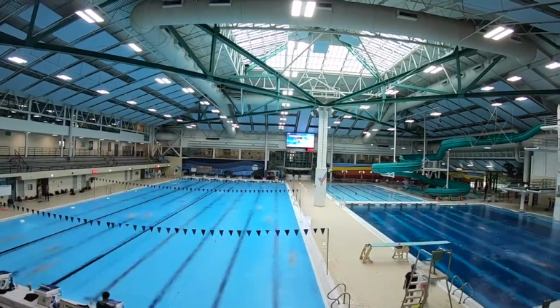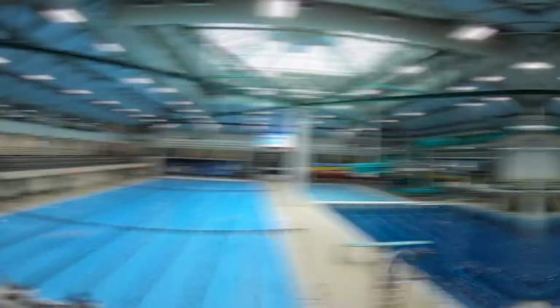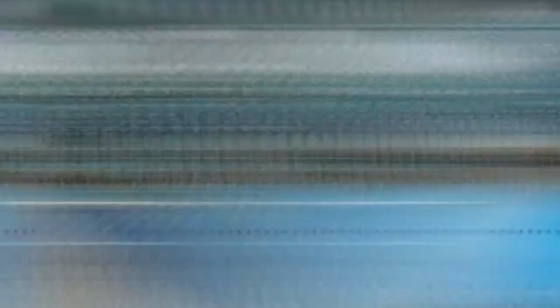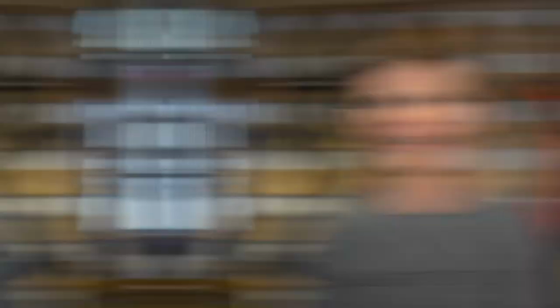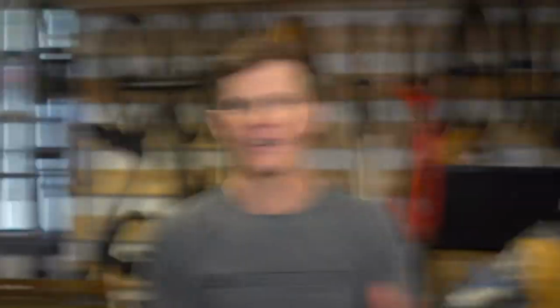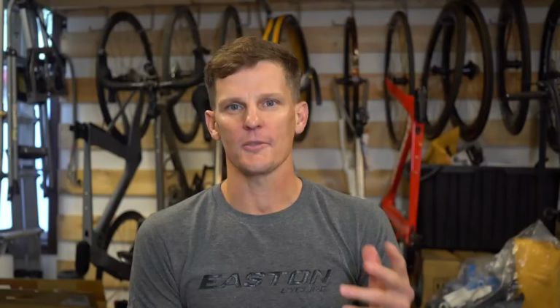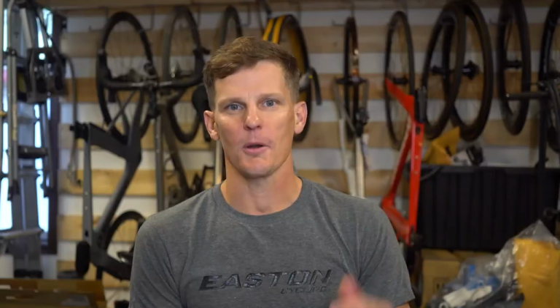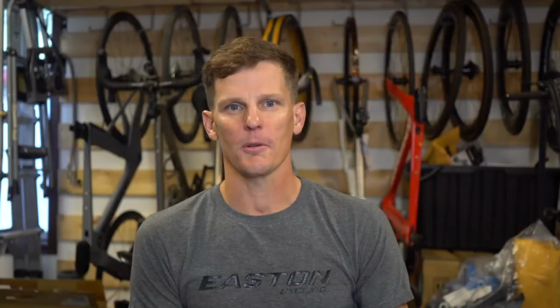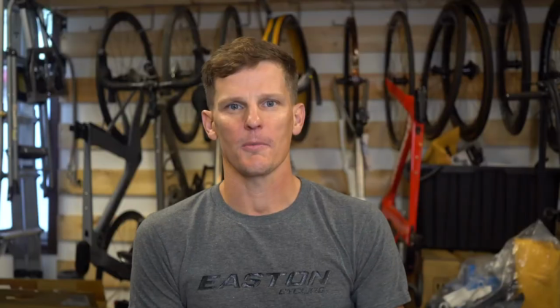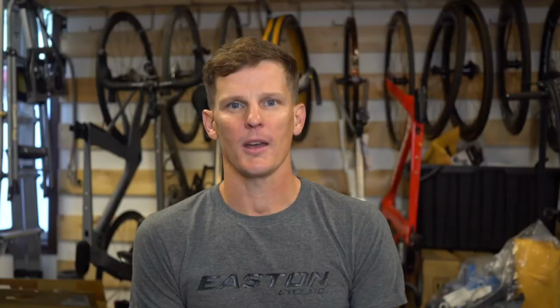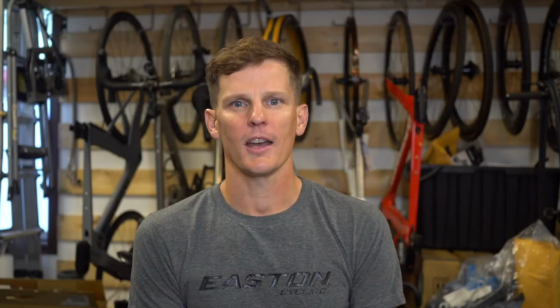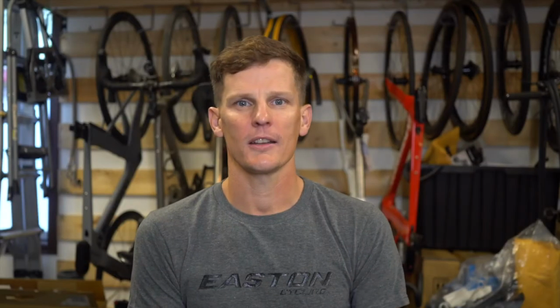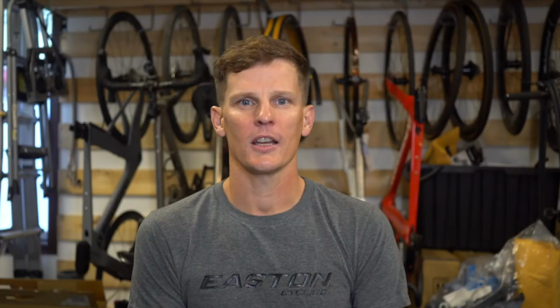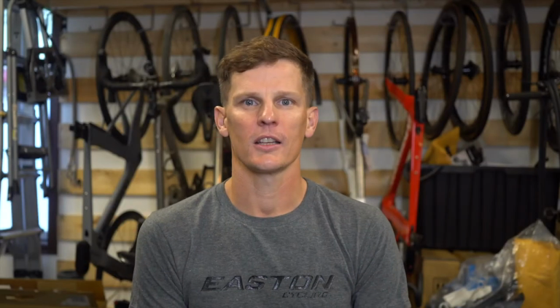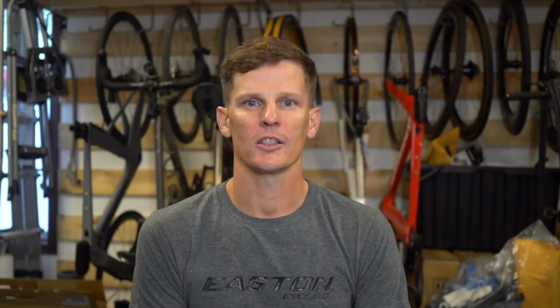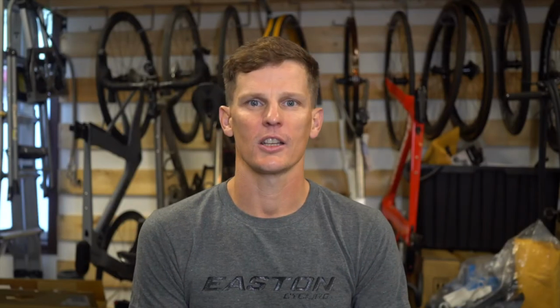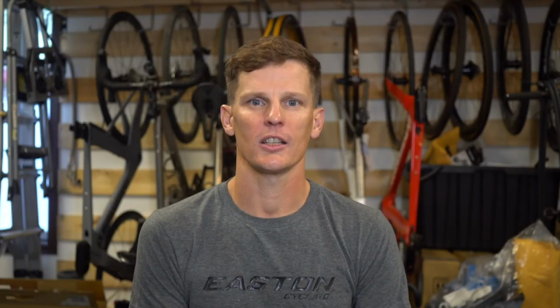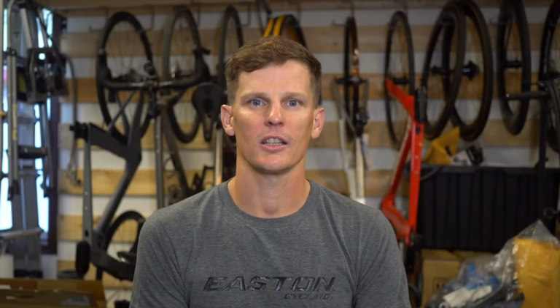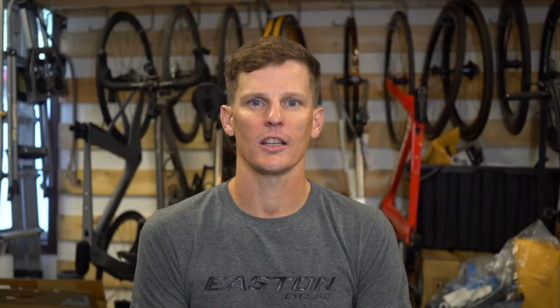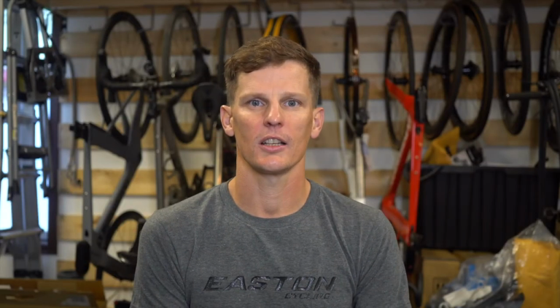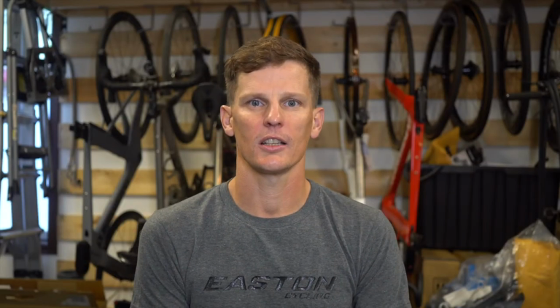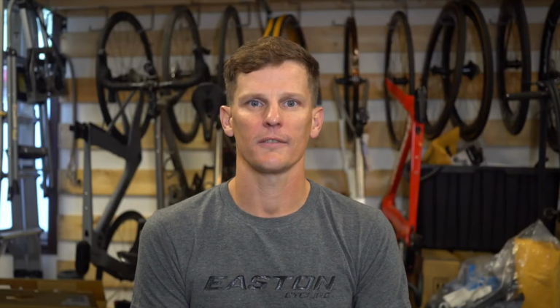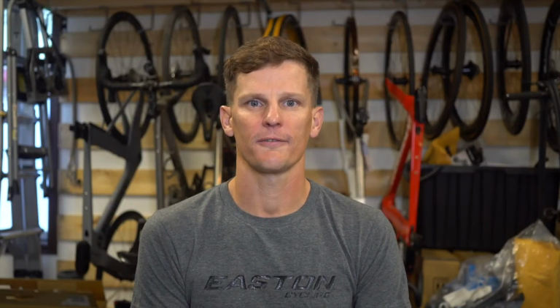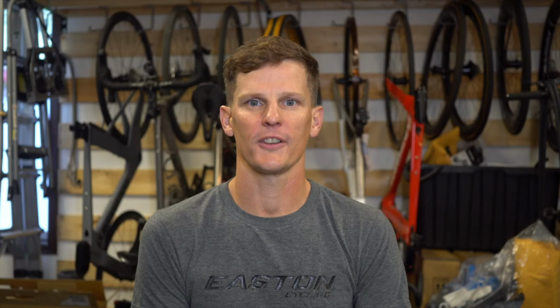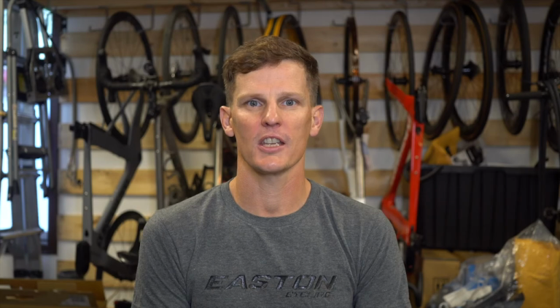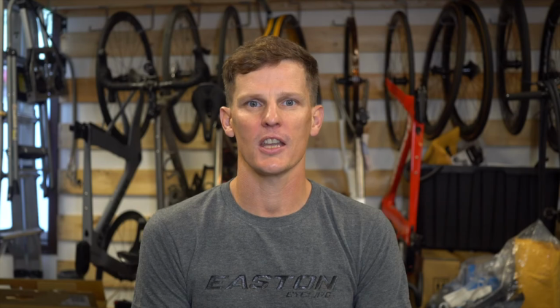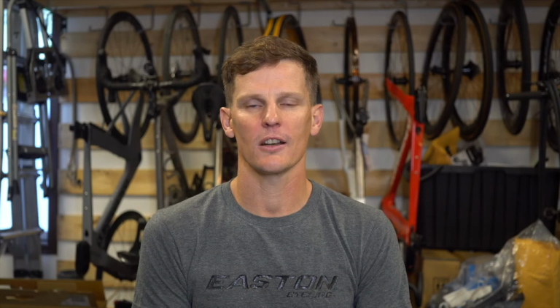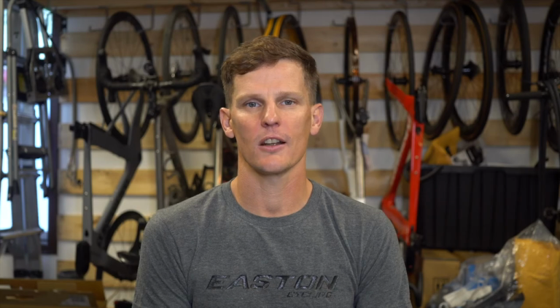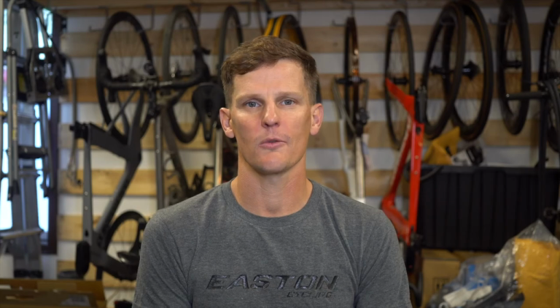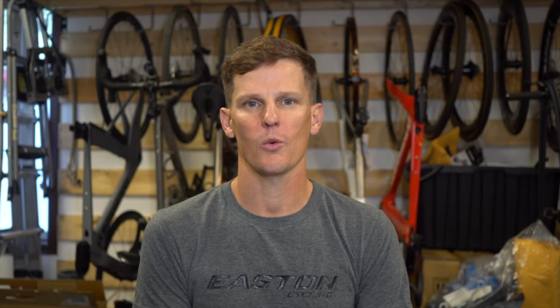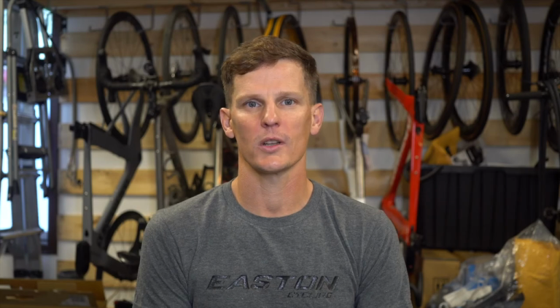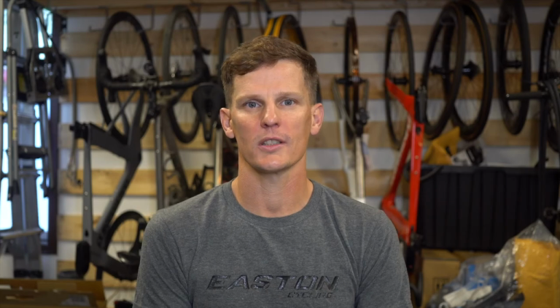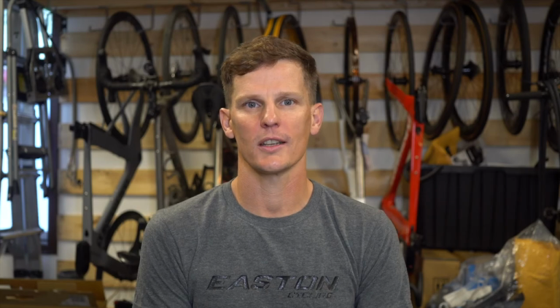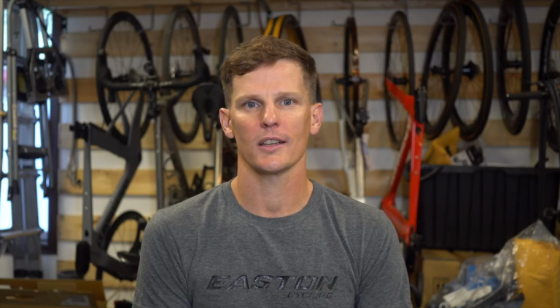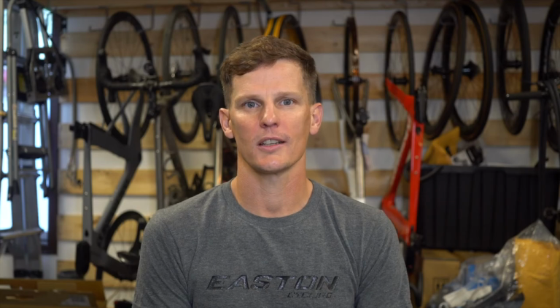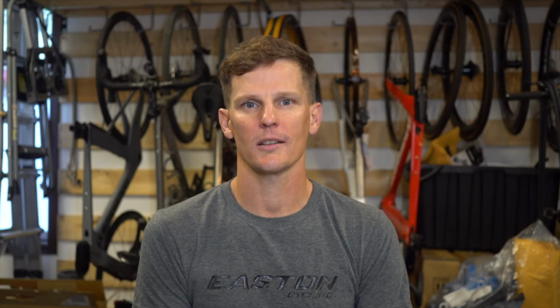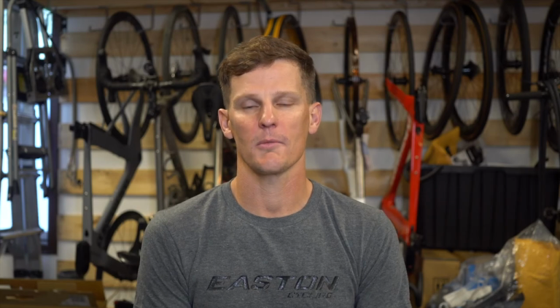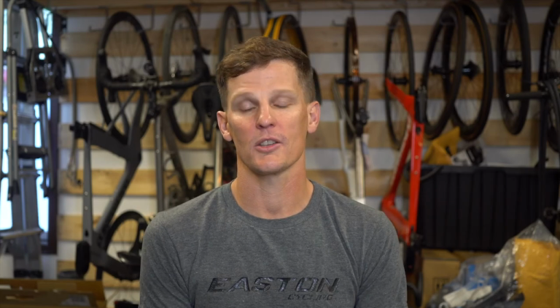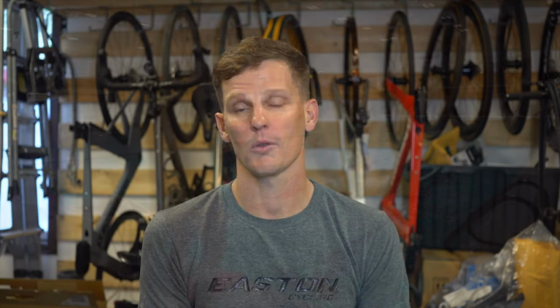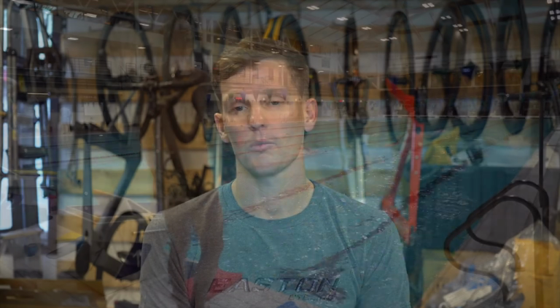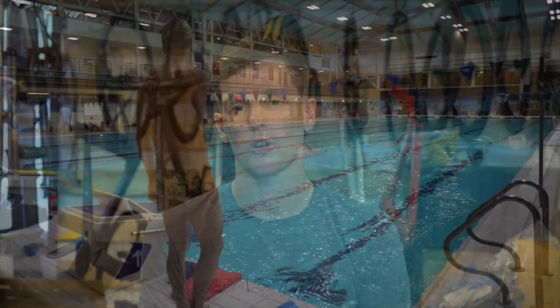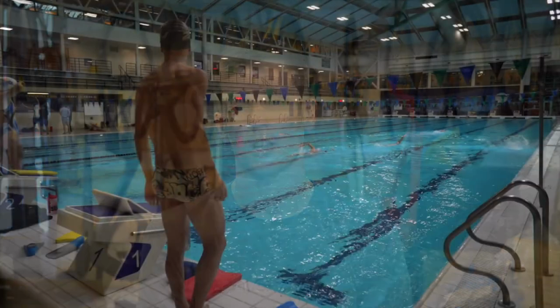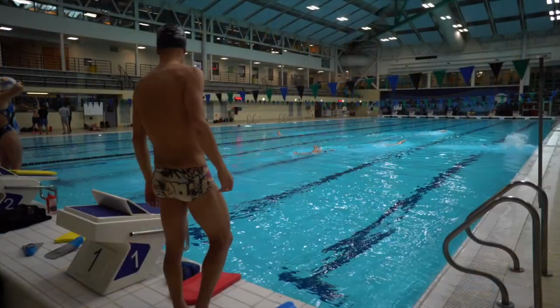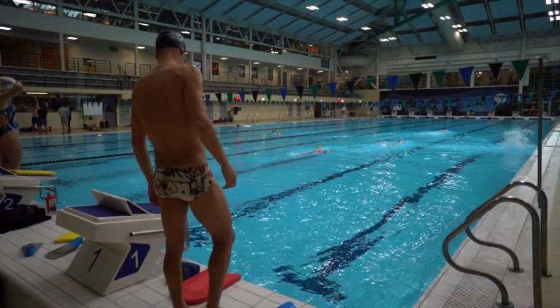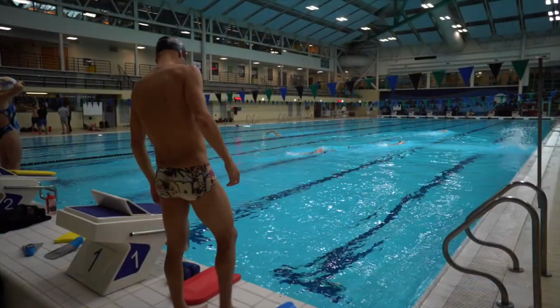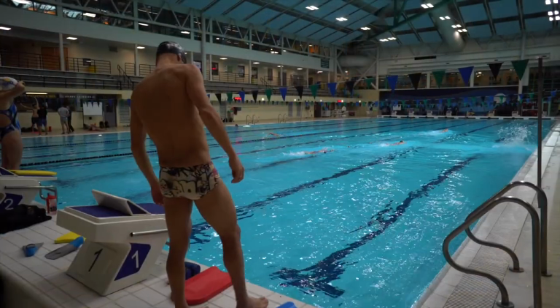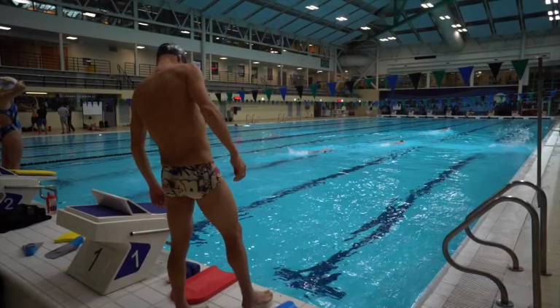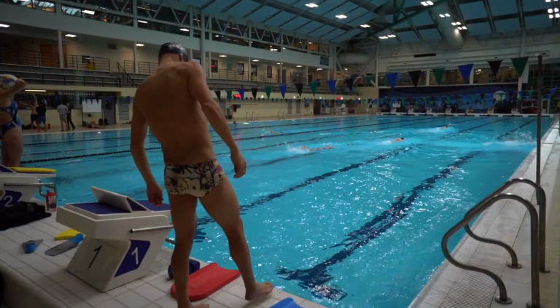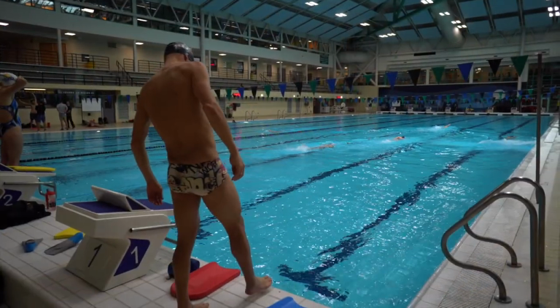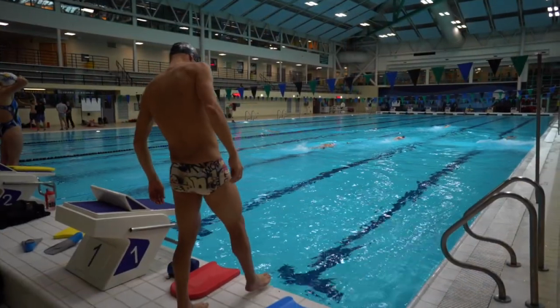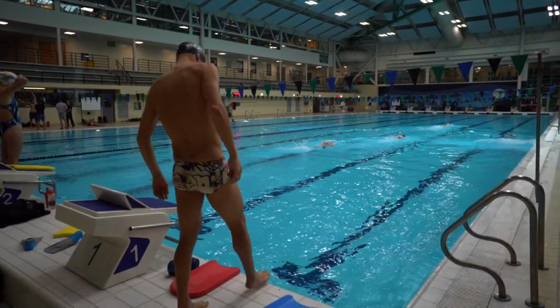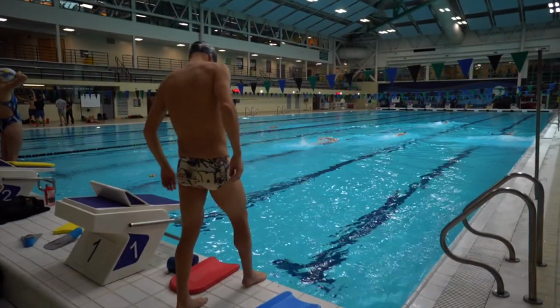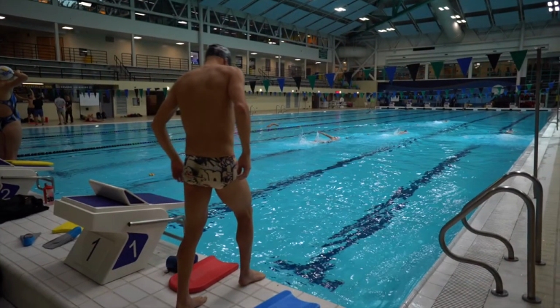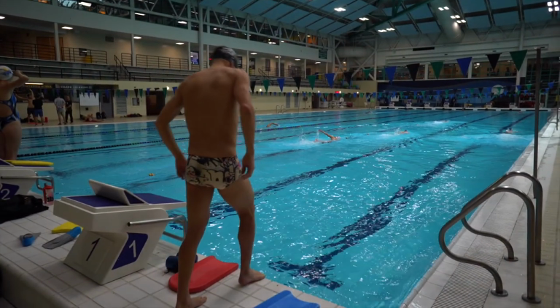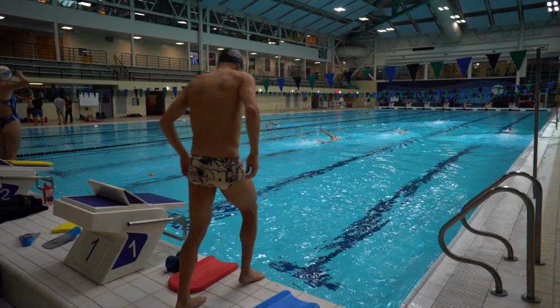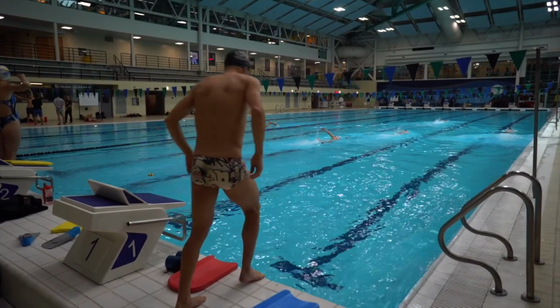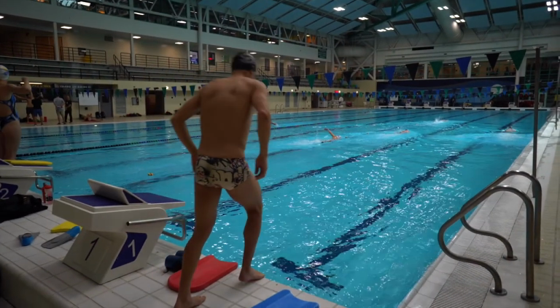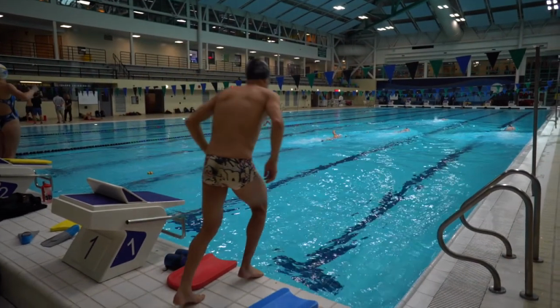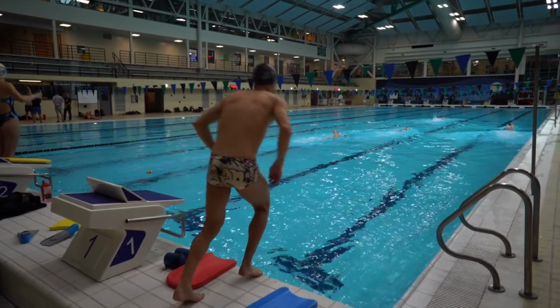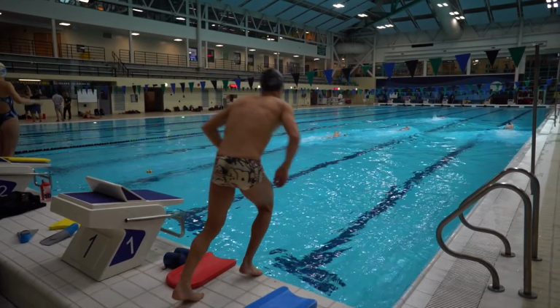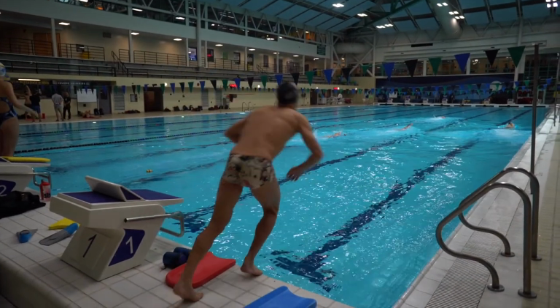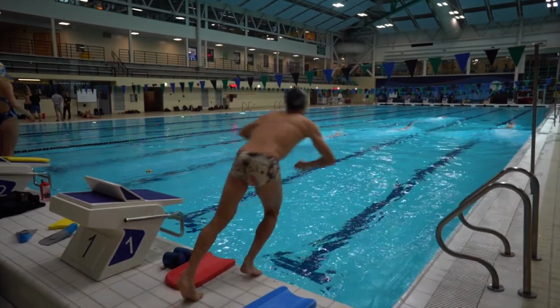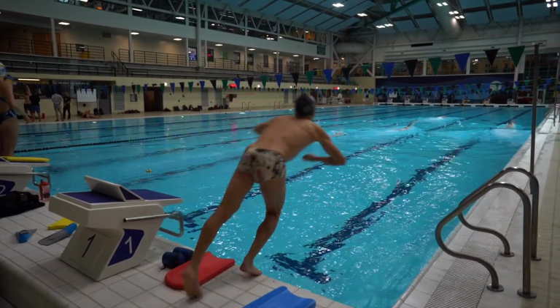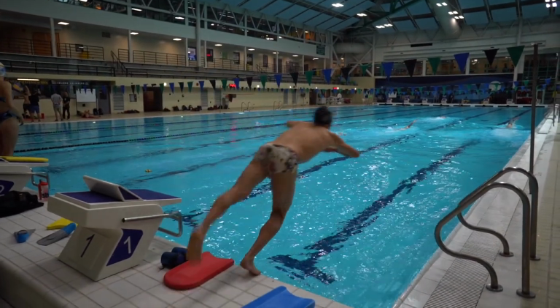Hey, it's Brent McMahon. I'm going to fill you in on what my swim workouts look like in general, overall.